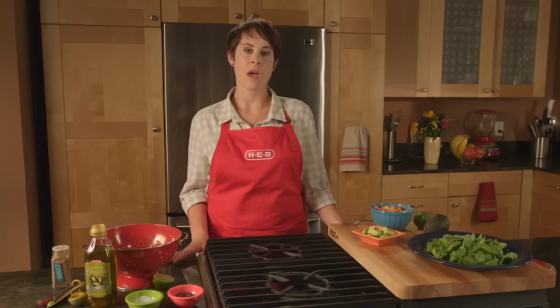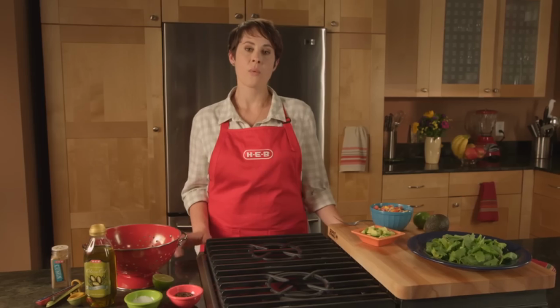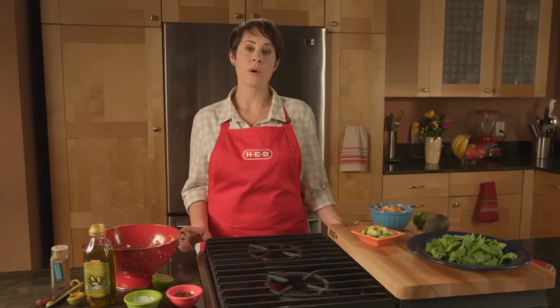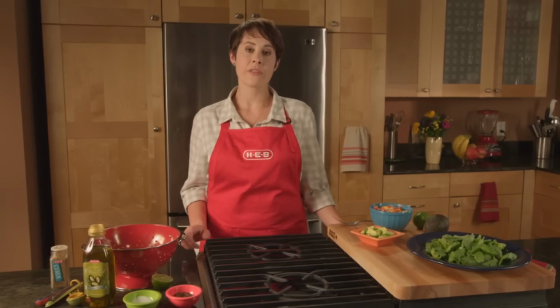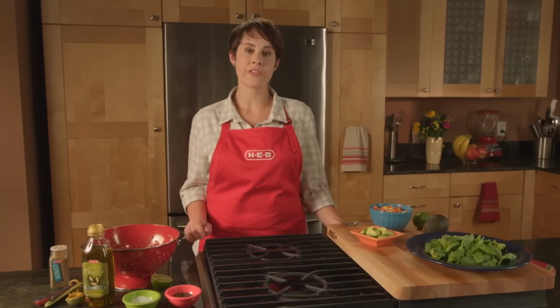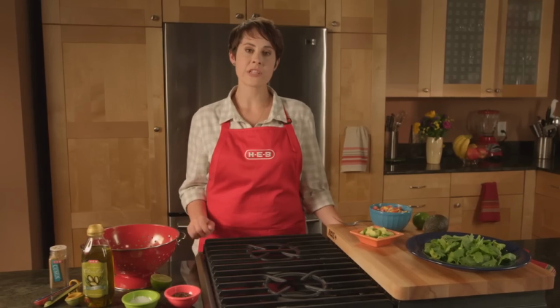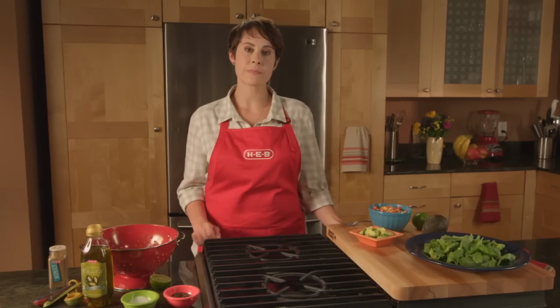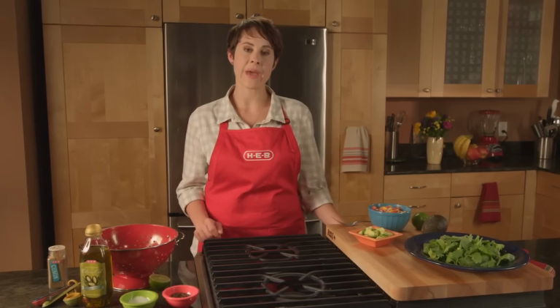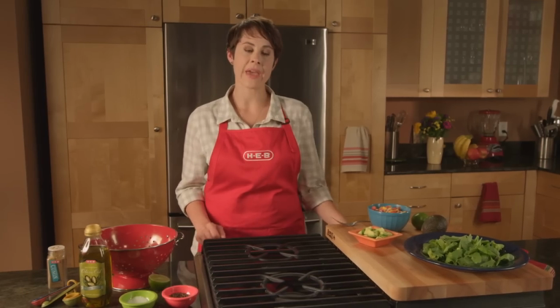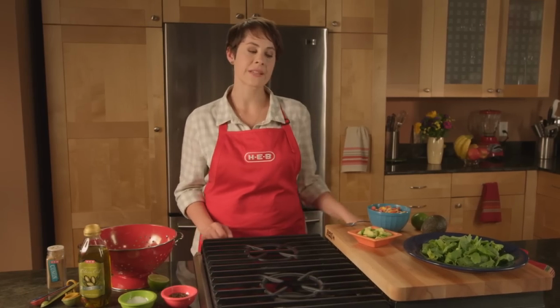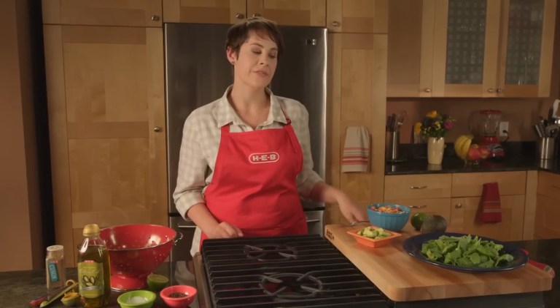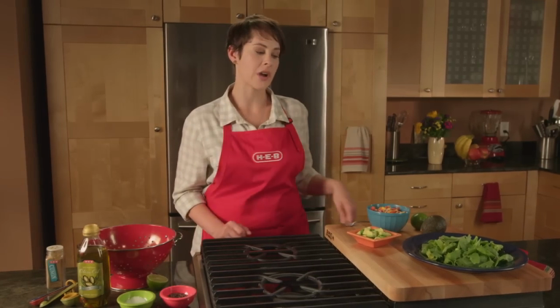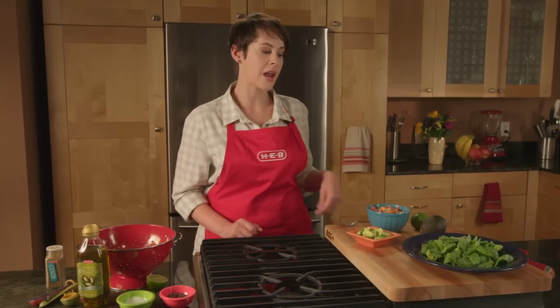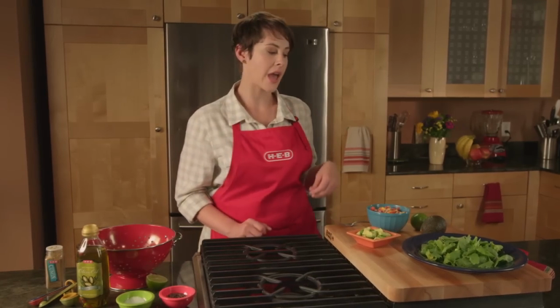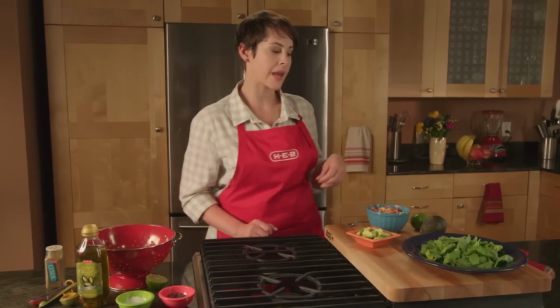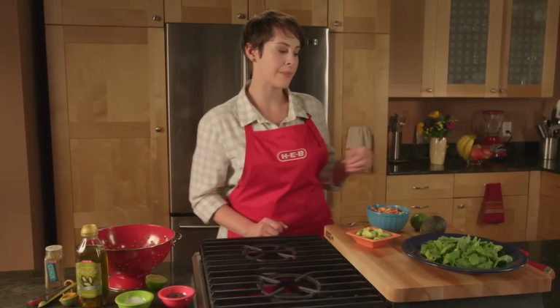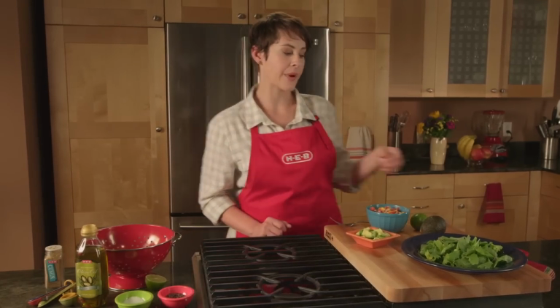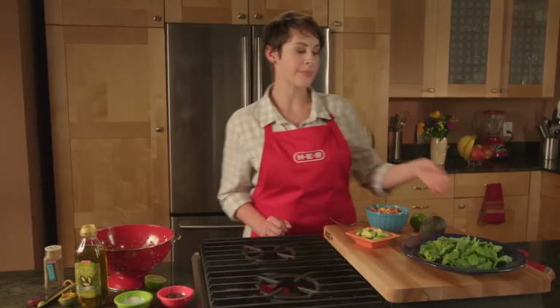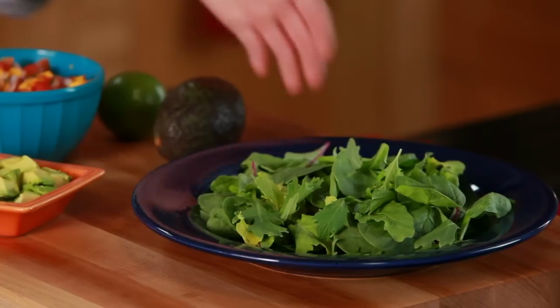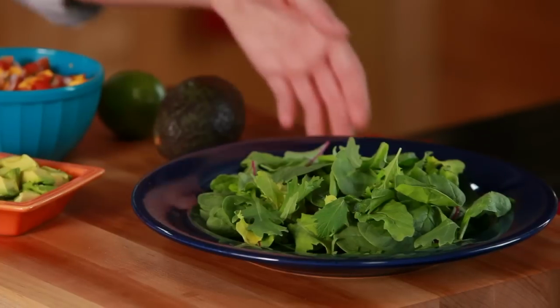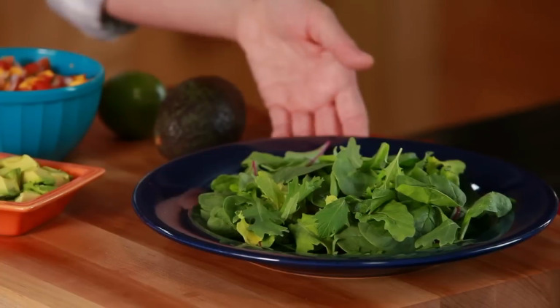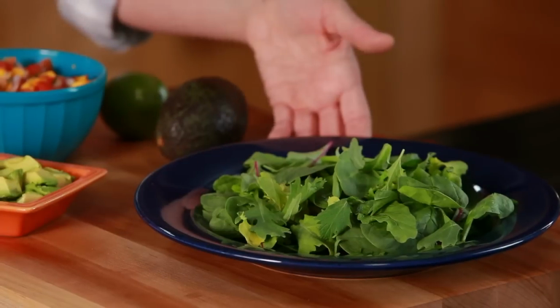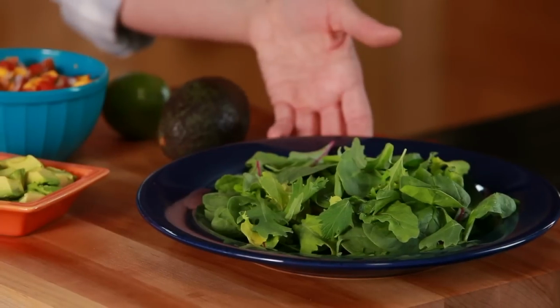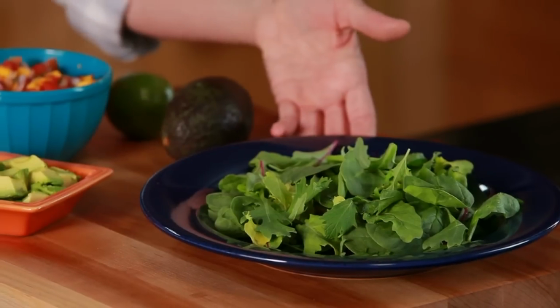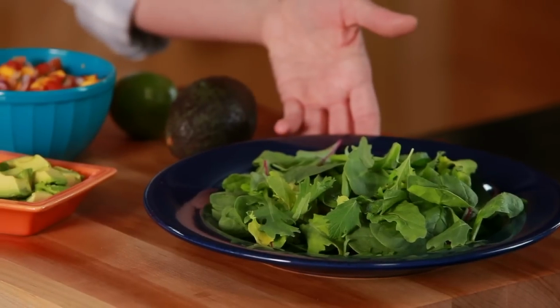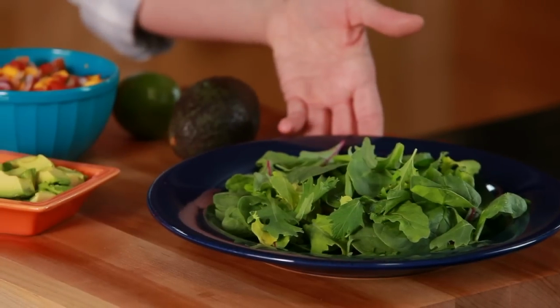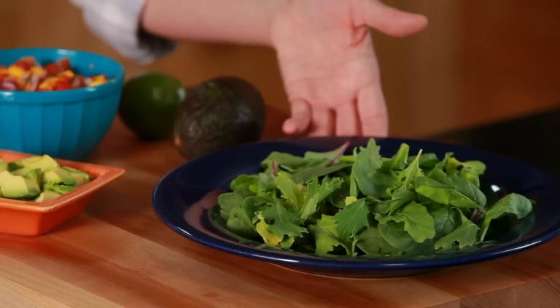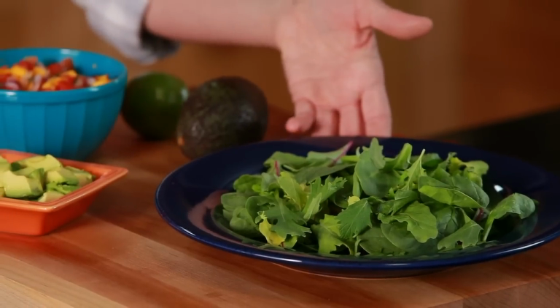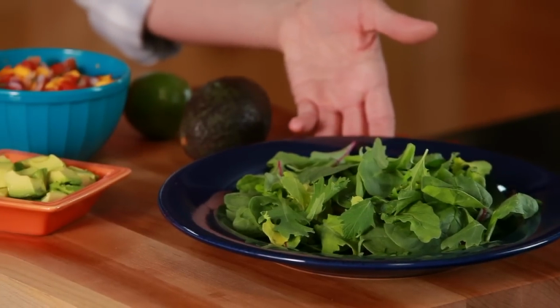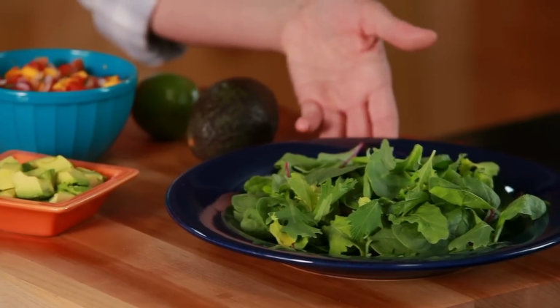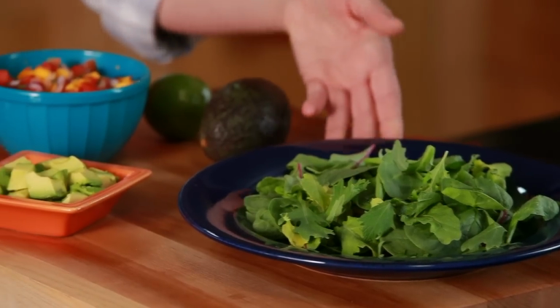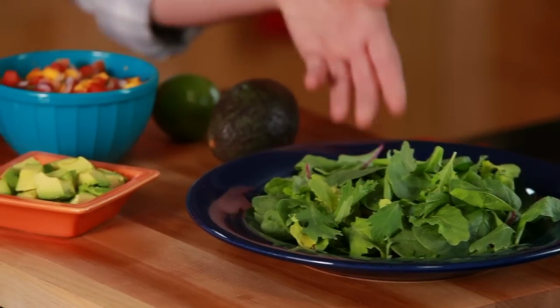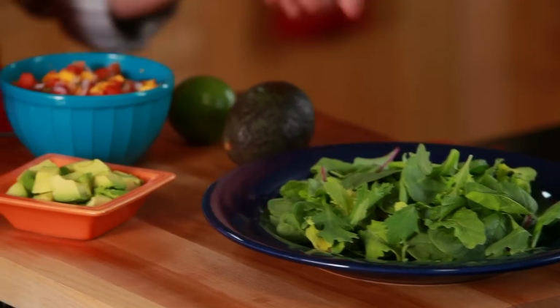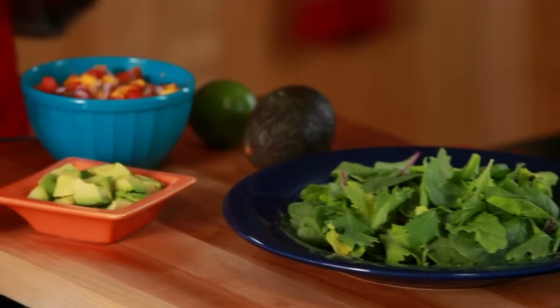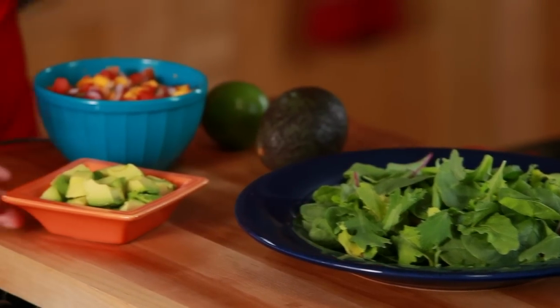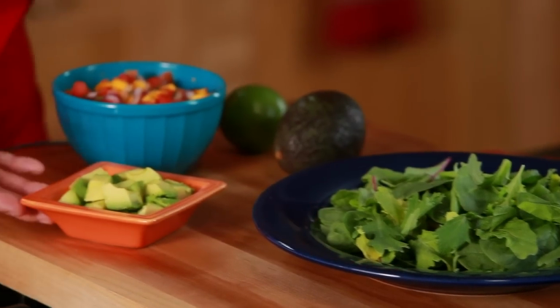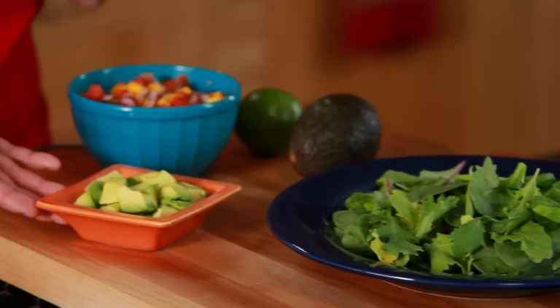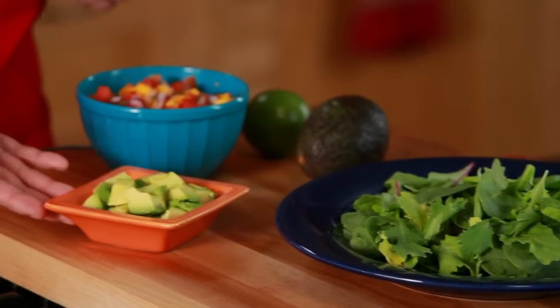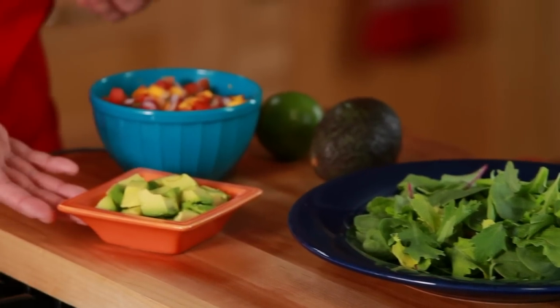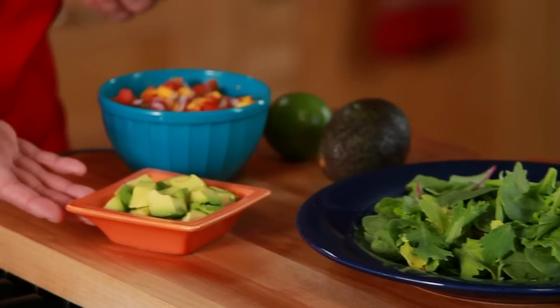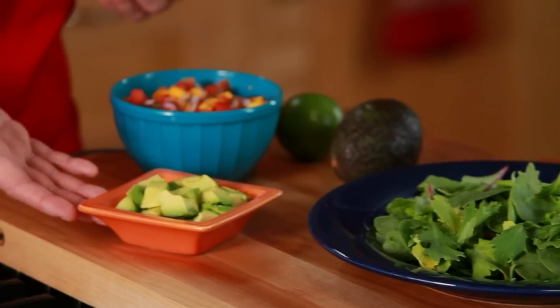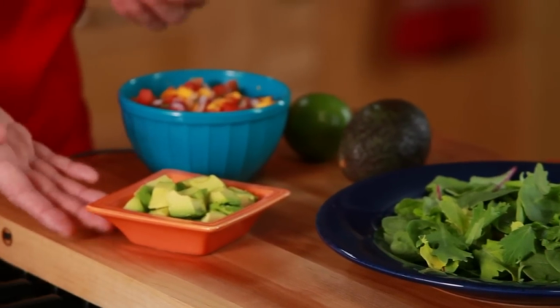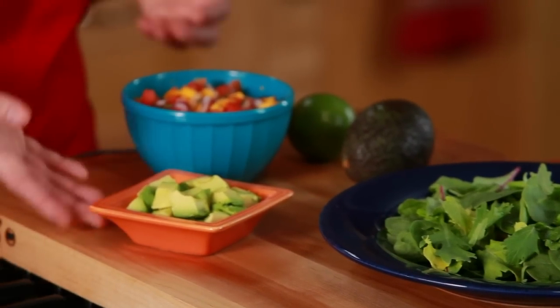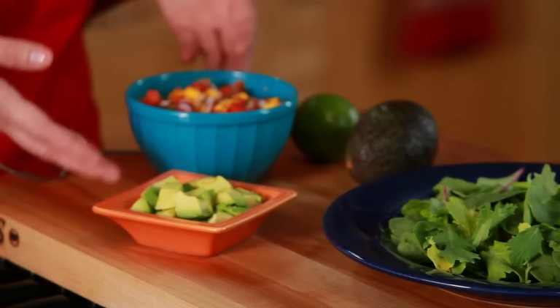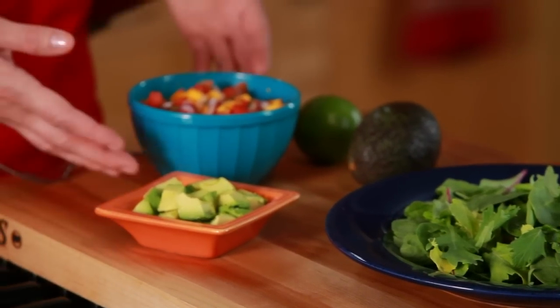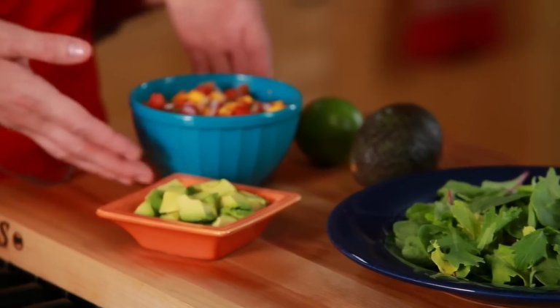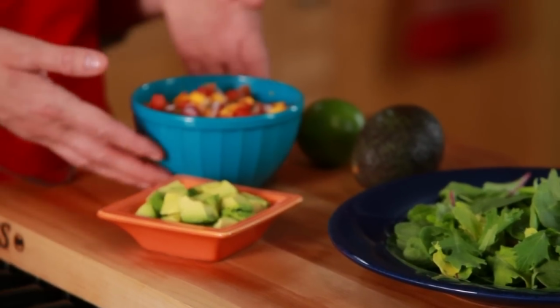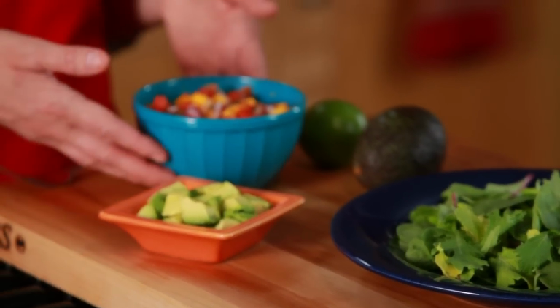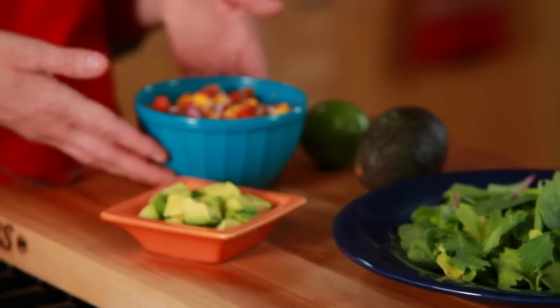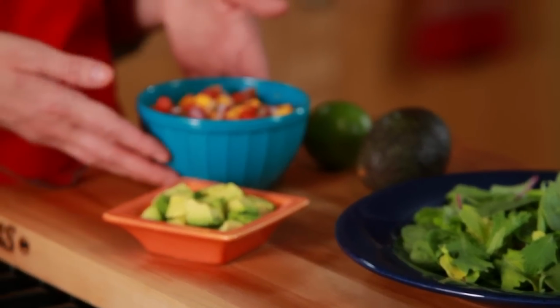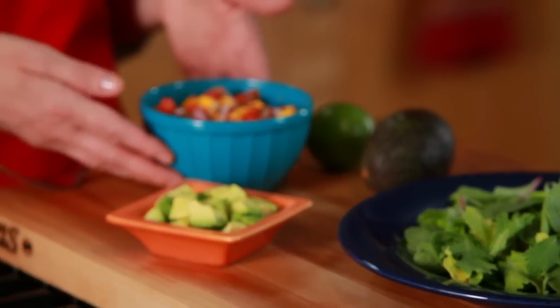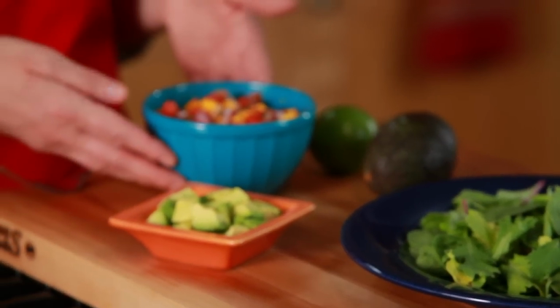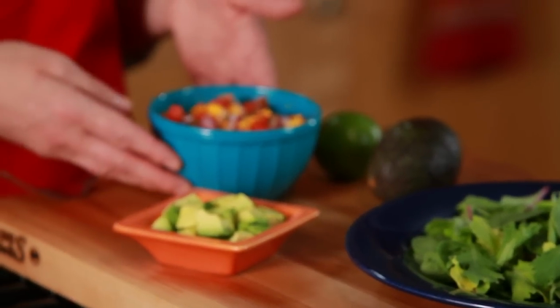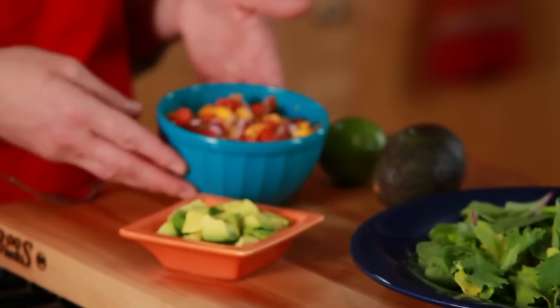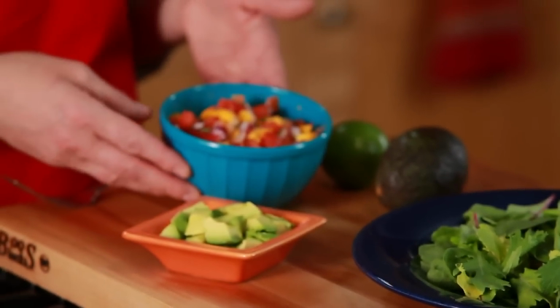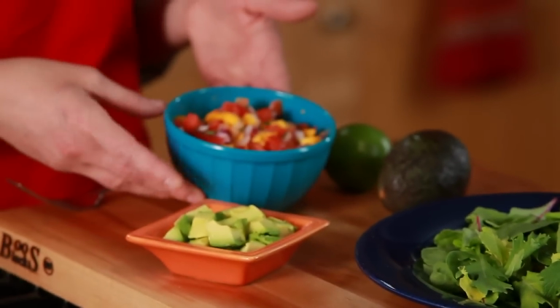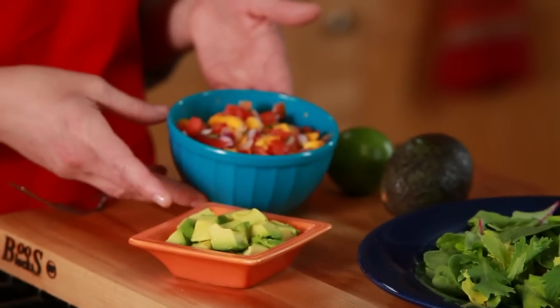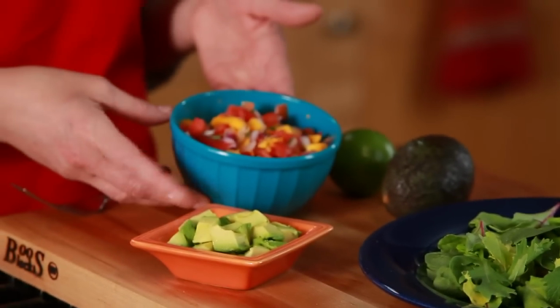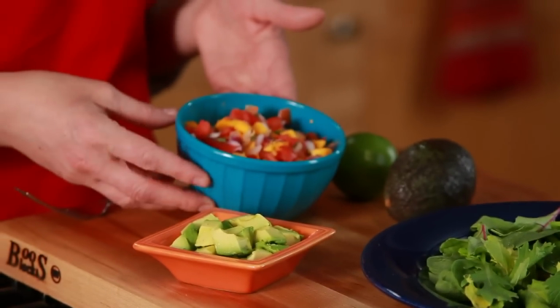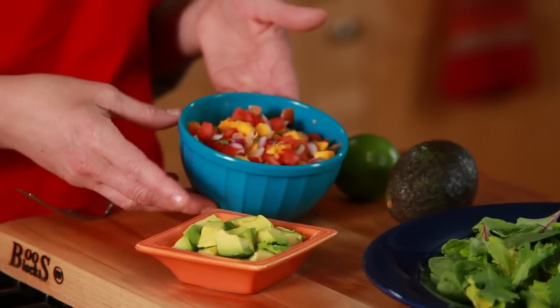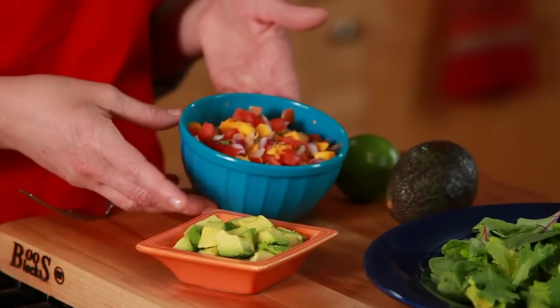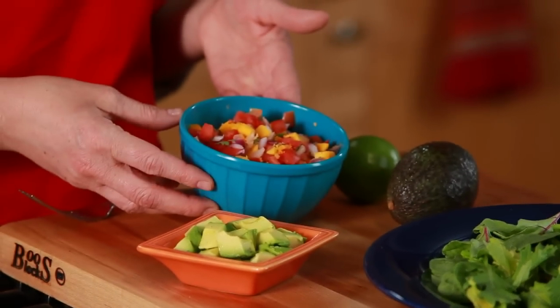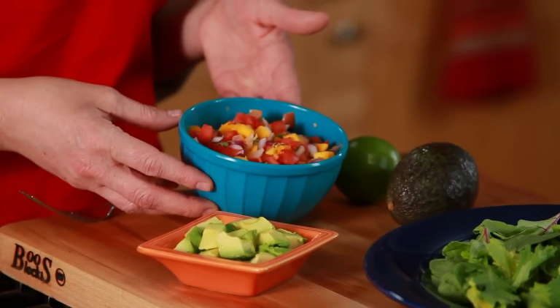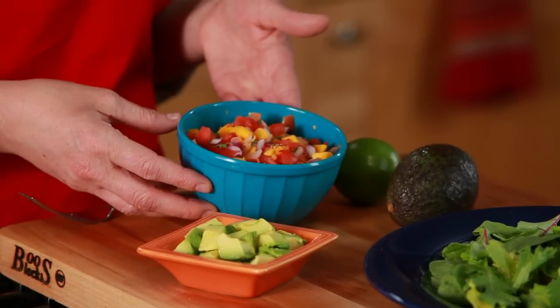While the fish bakes, I've gone ahead and prepped our mixed greens on a plate. I've diced the avocado, and our mango pico de gallo is ready to go.